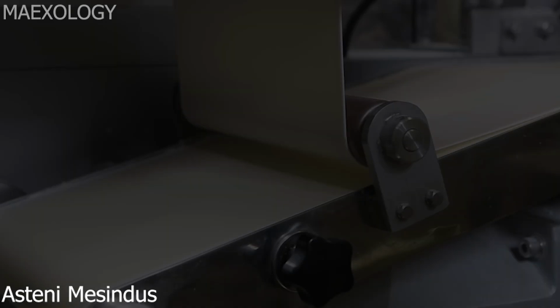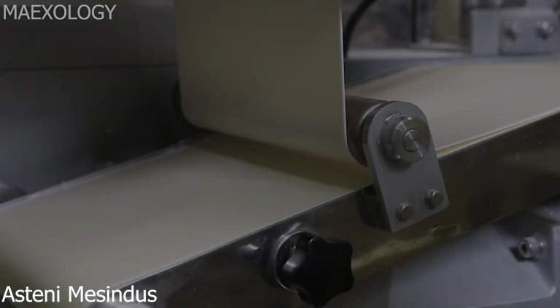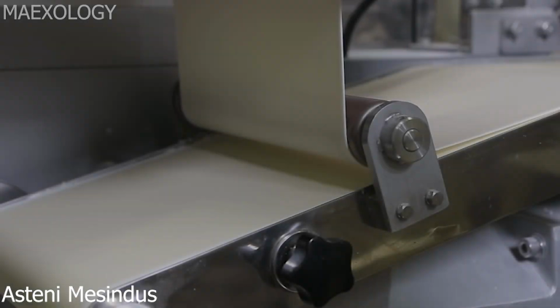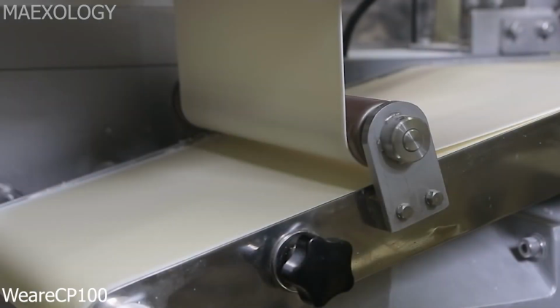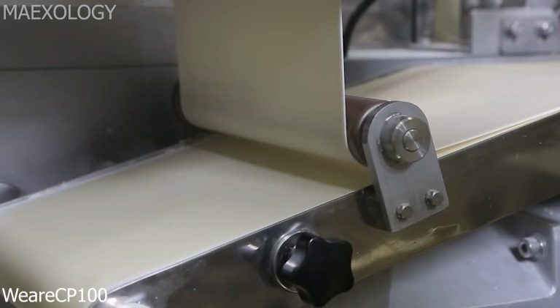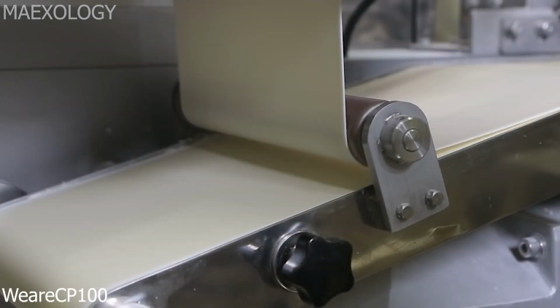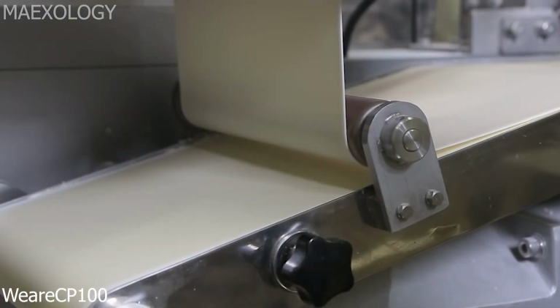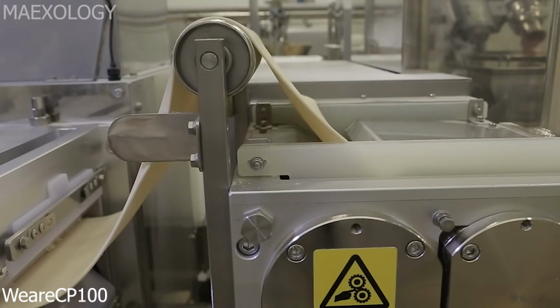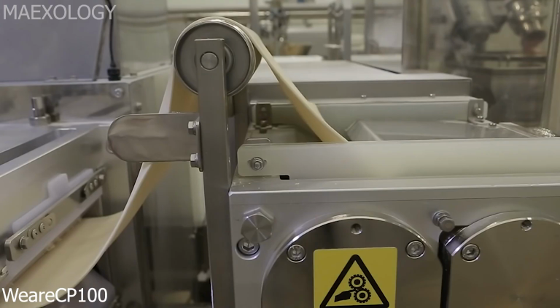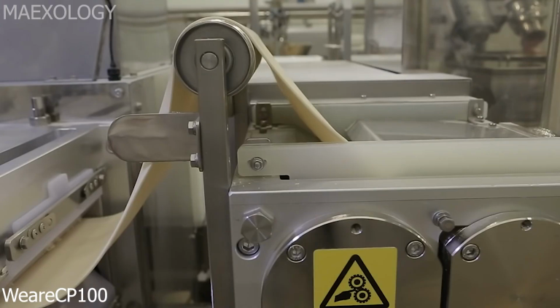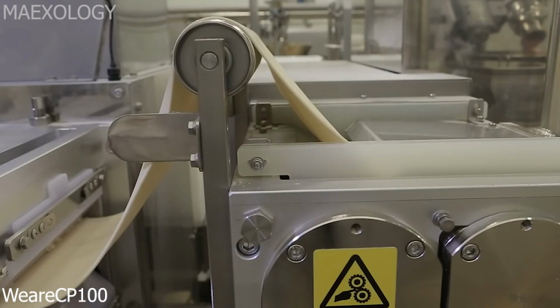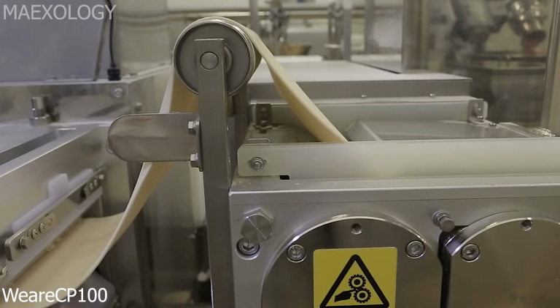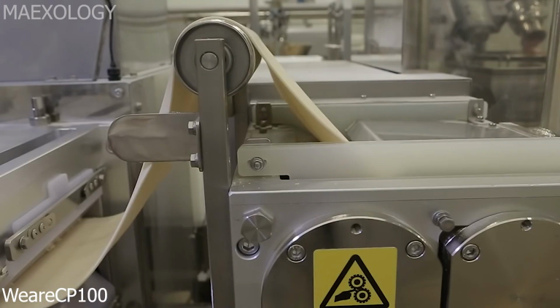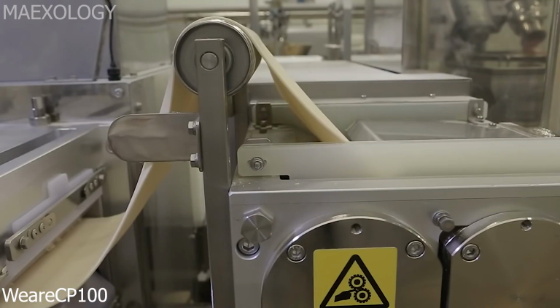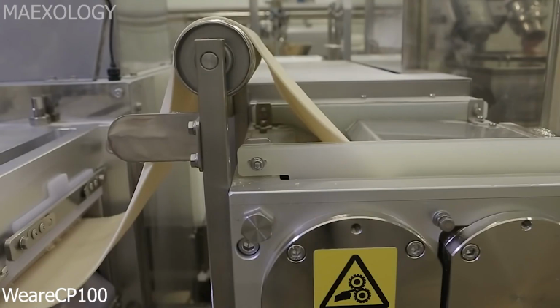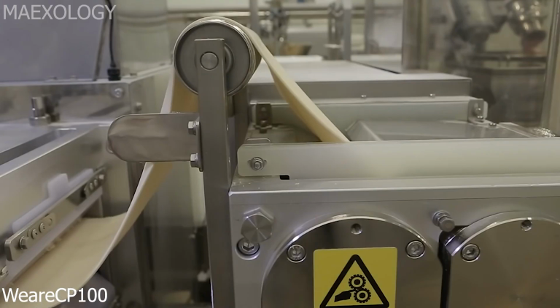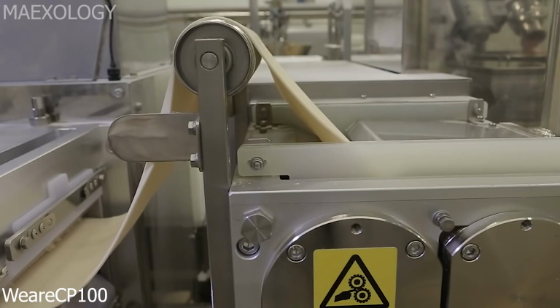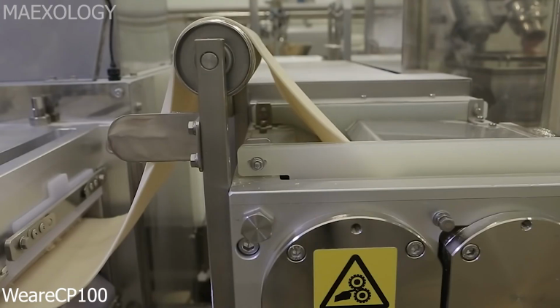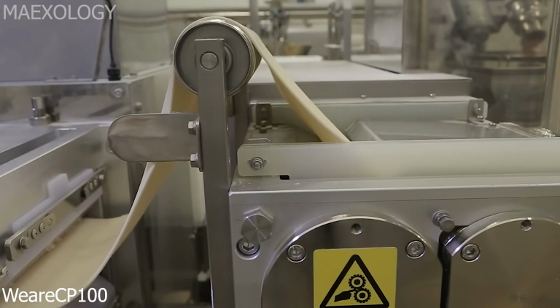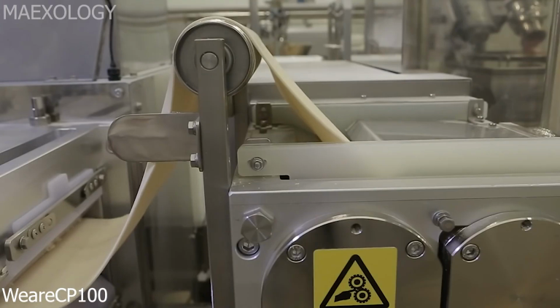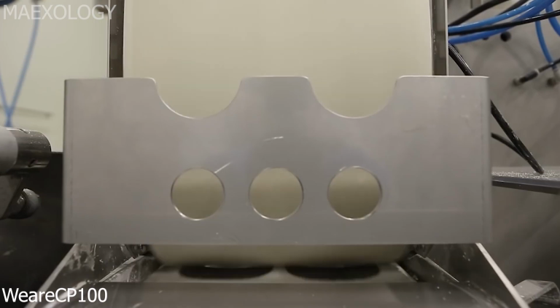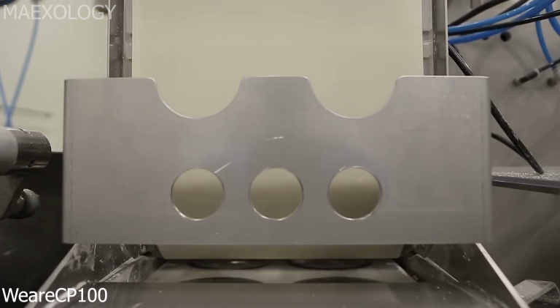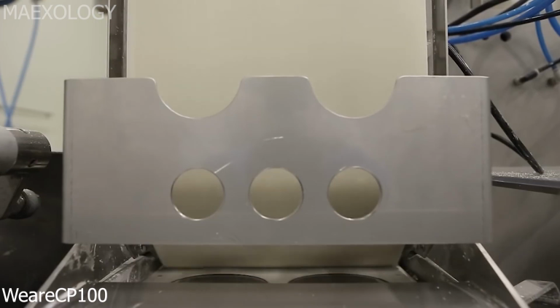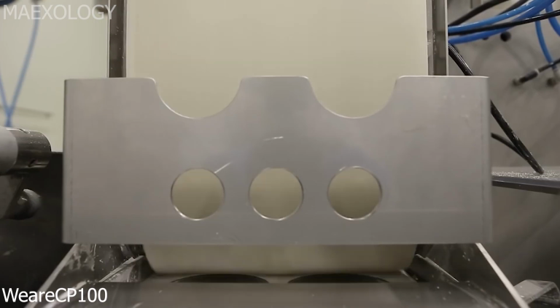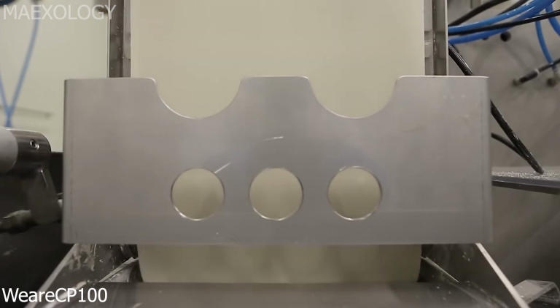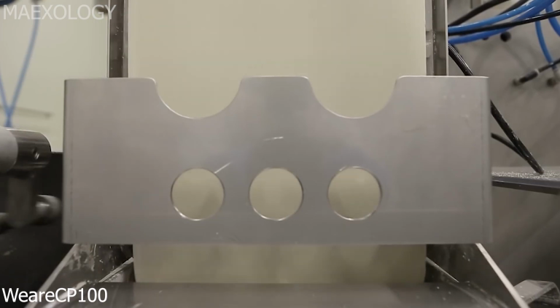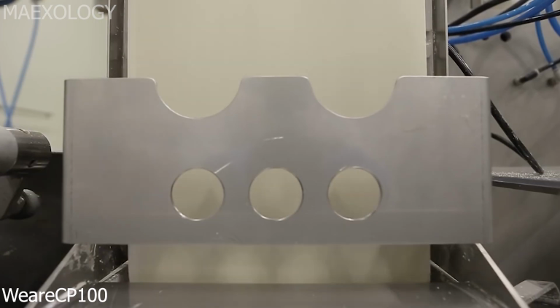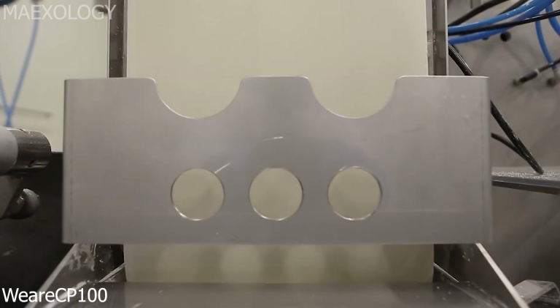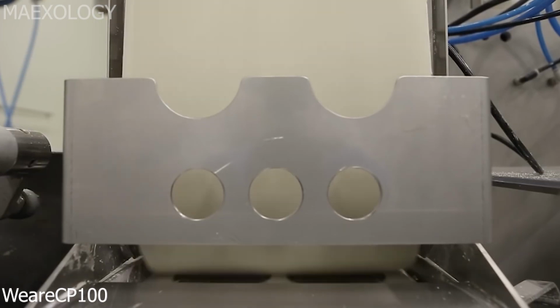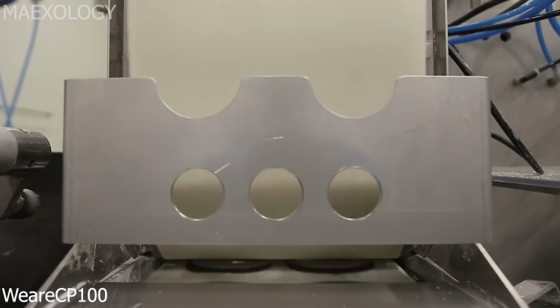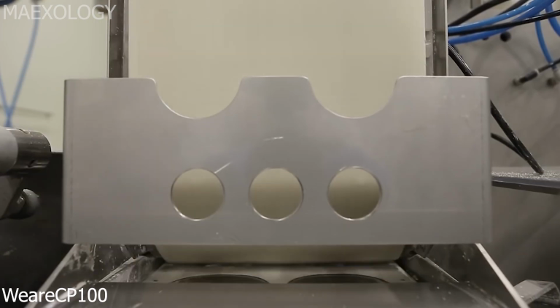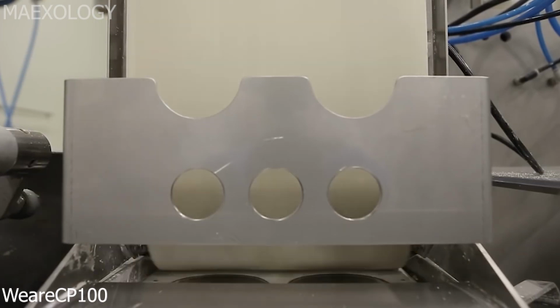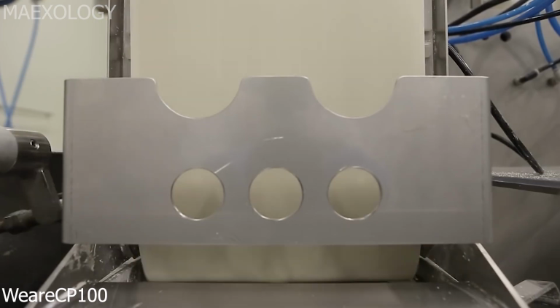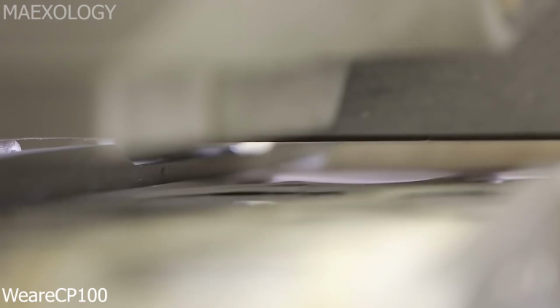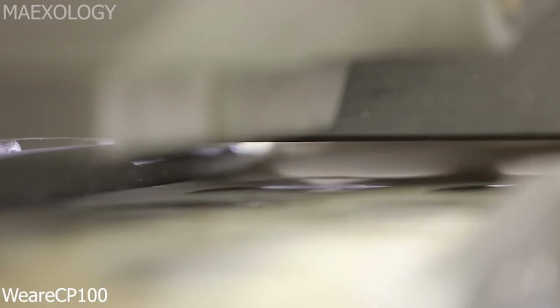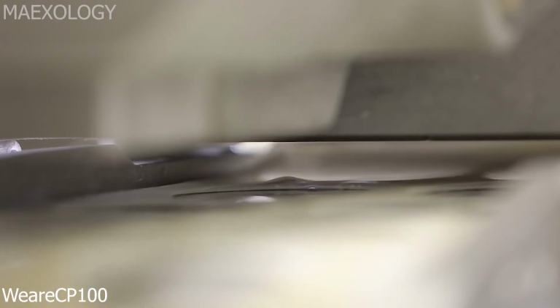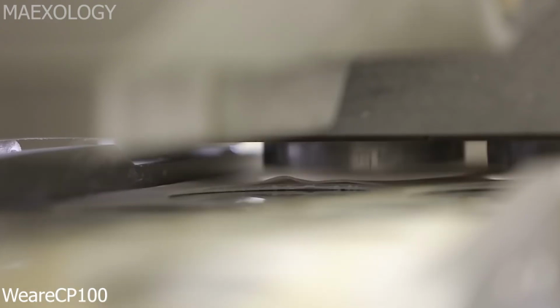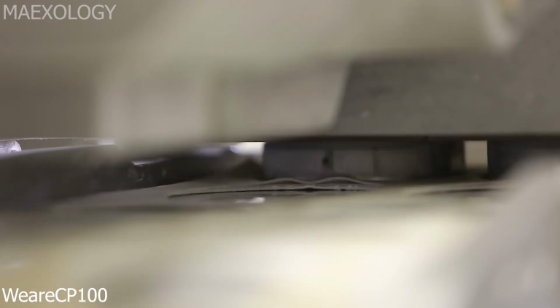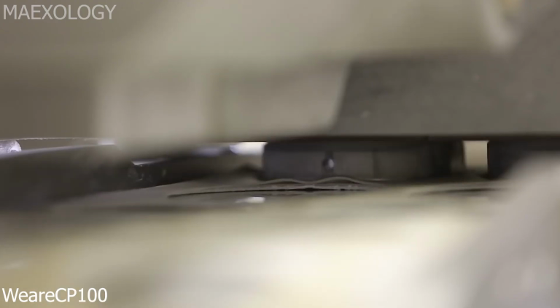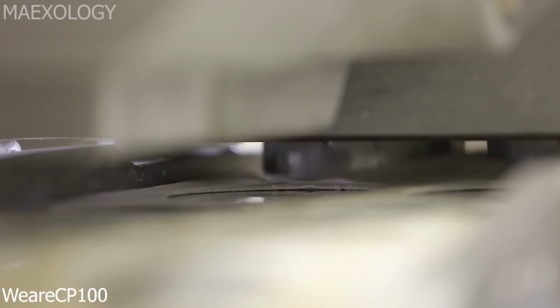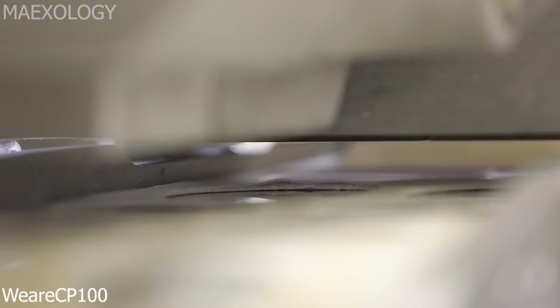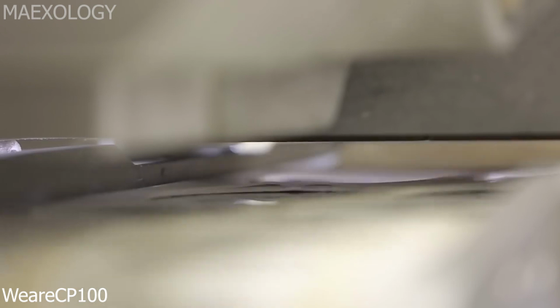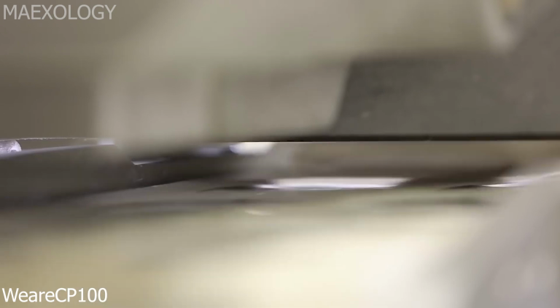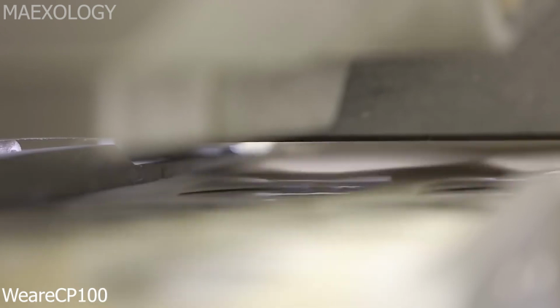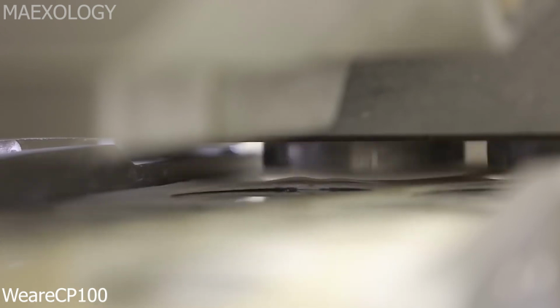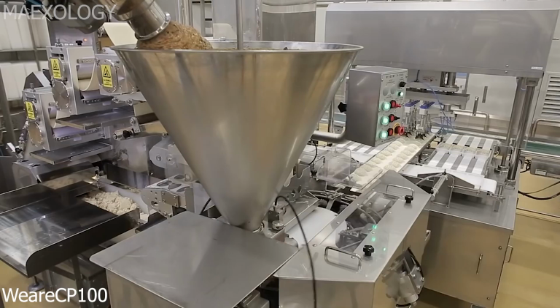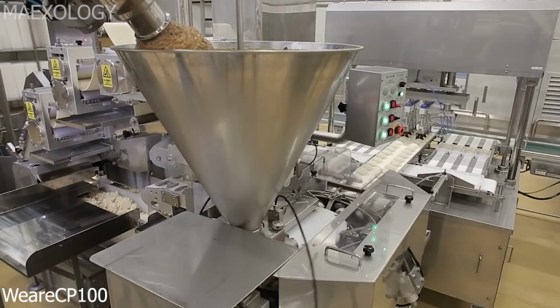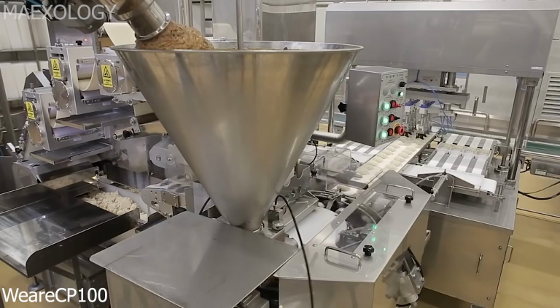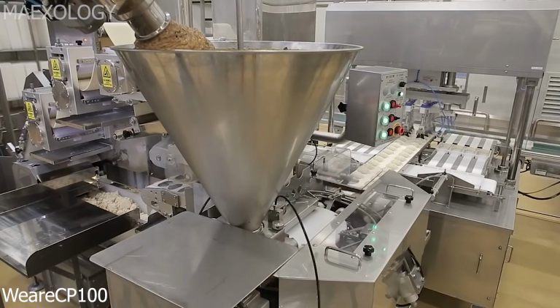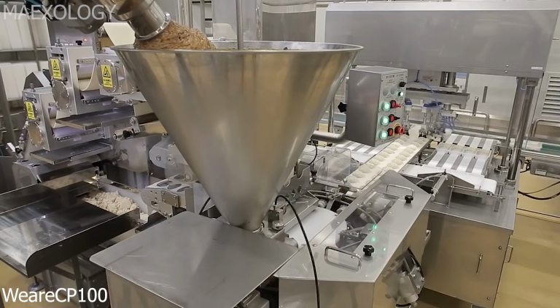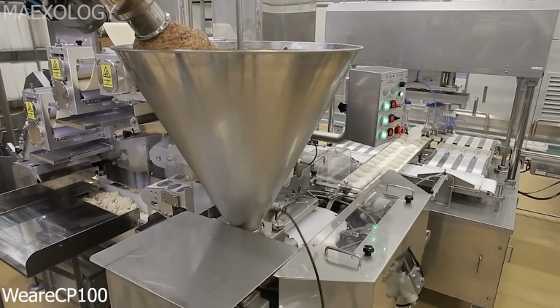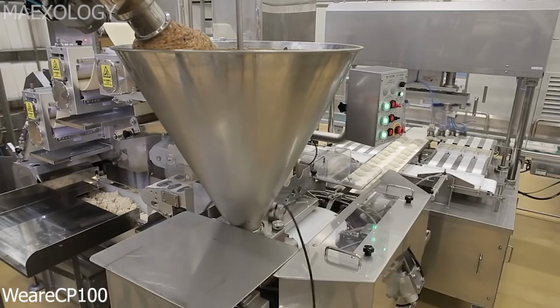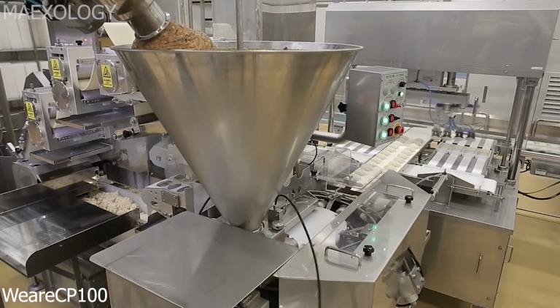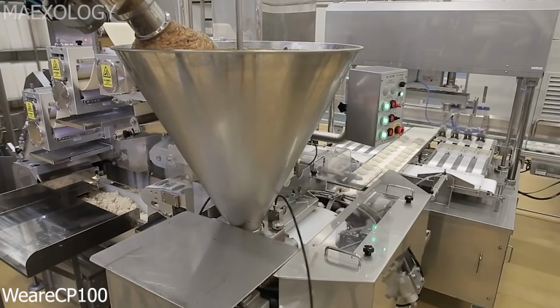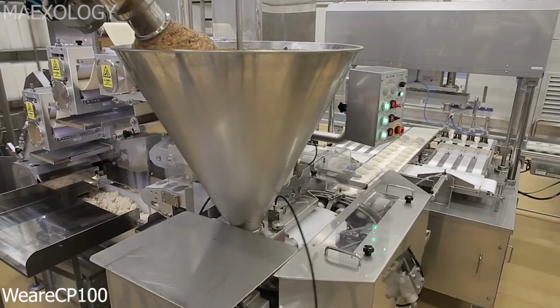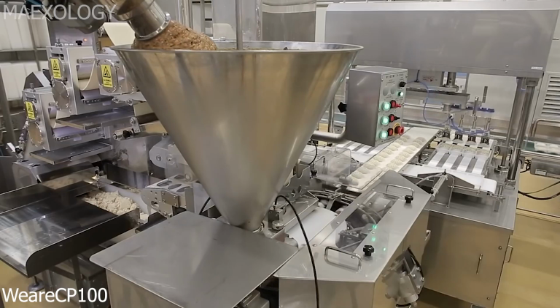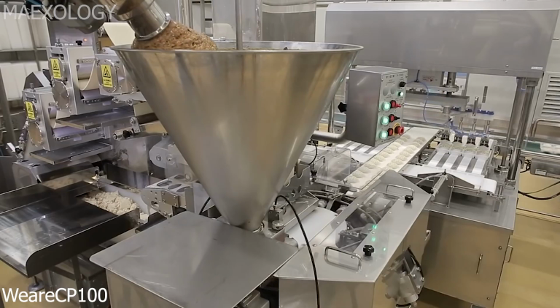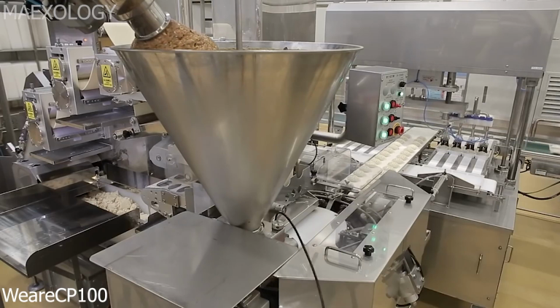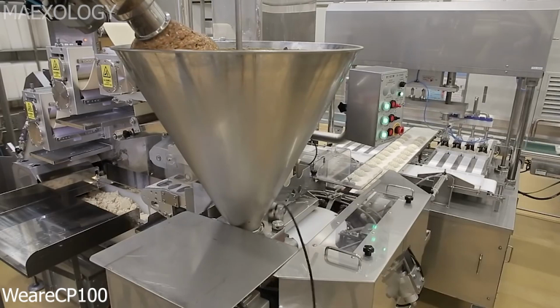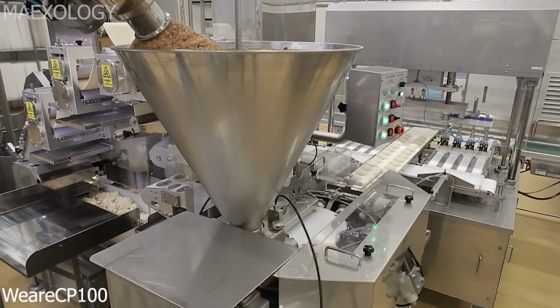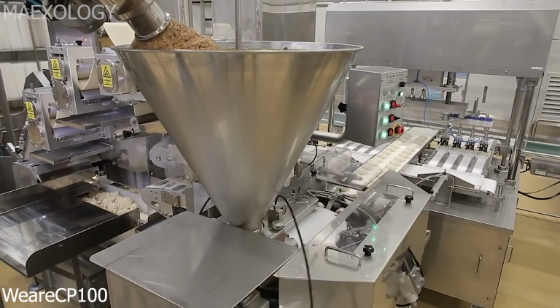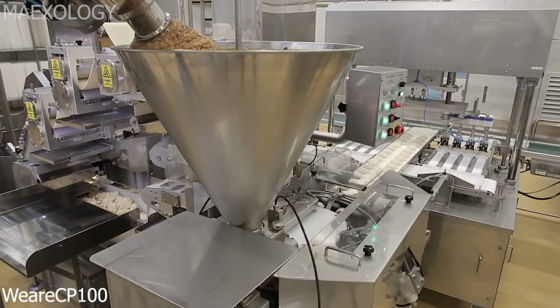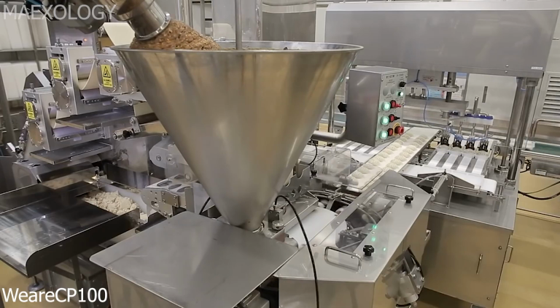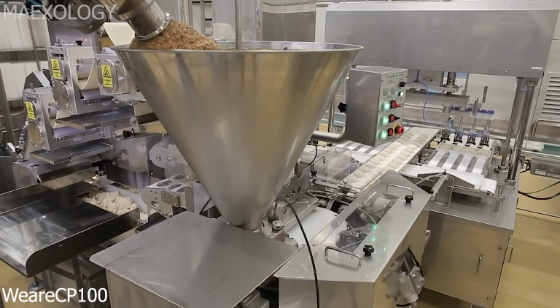Watch as cutting-edge technology effortlessly manages the preparation, filing, folding, and shaping of wands.